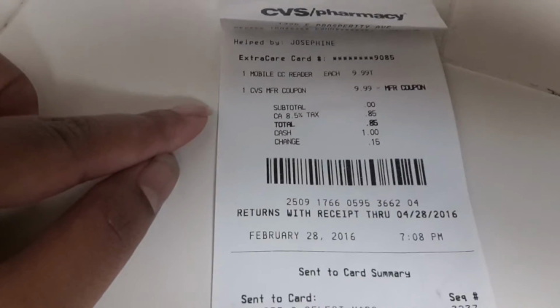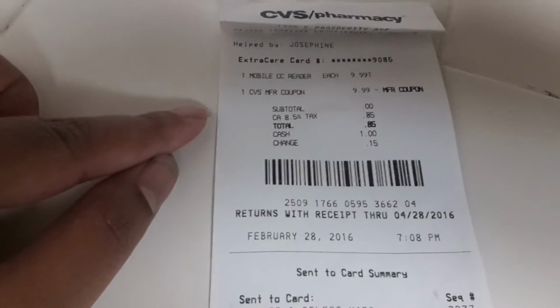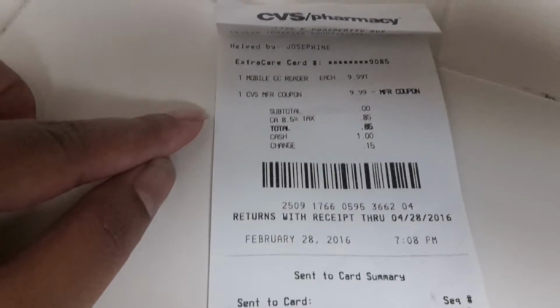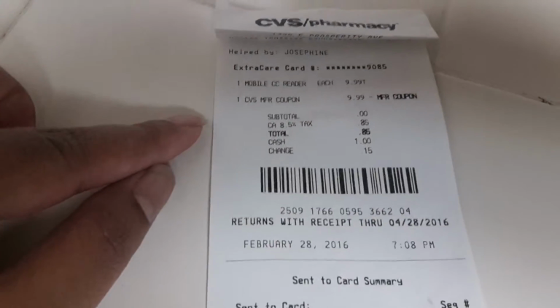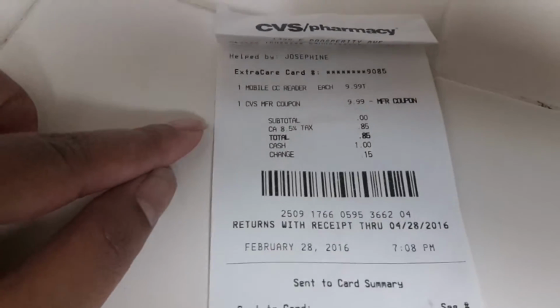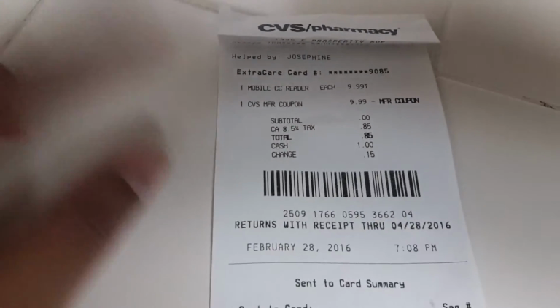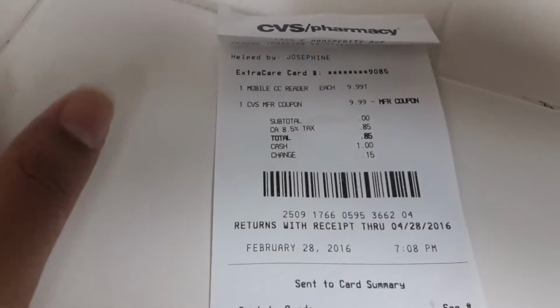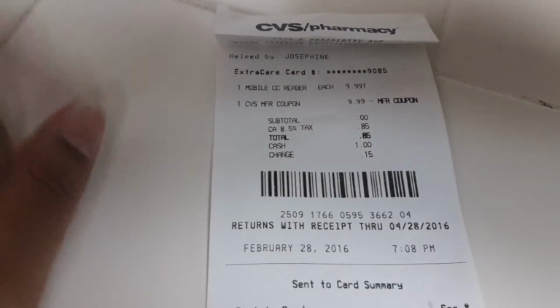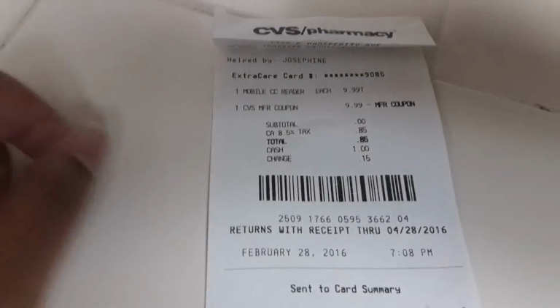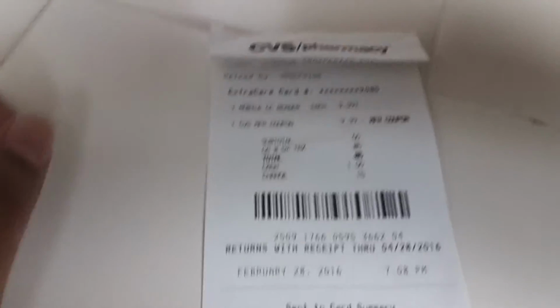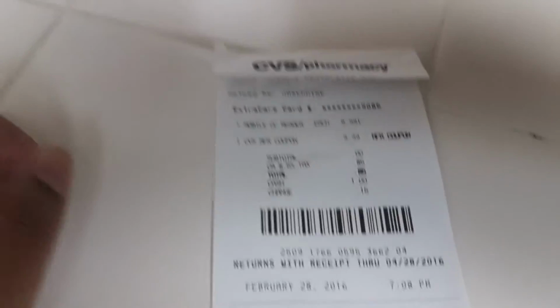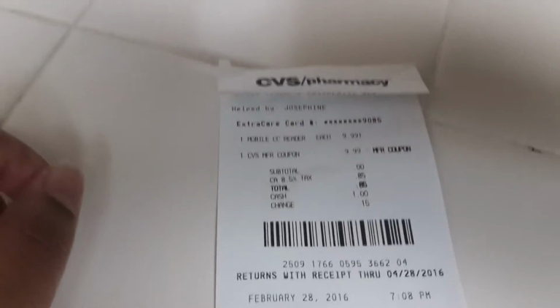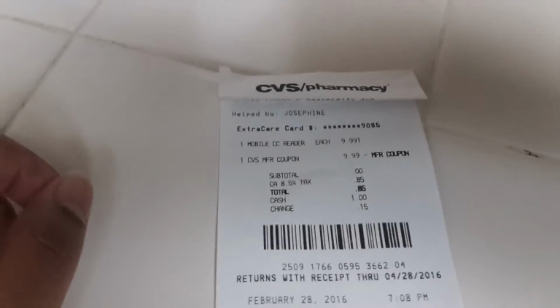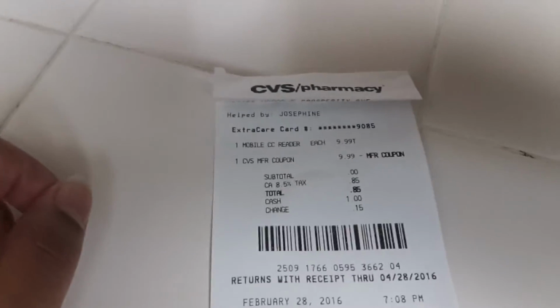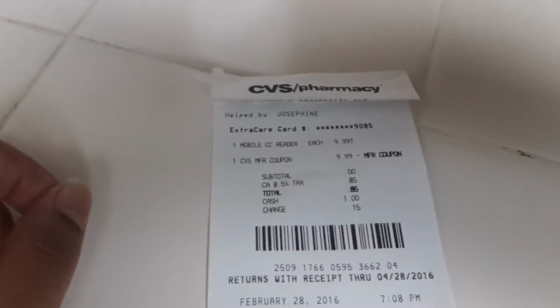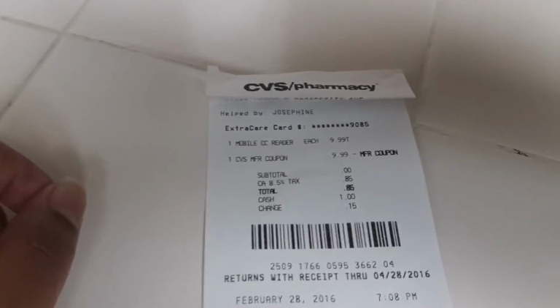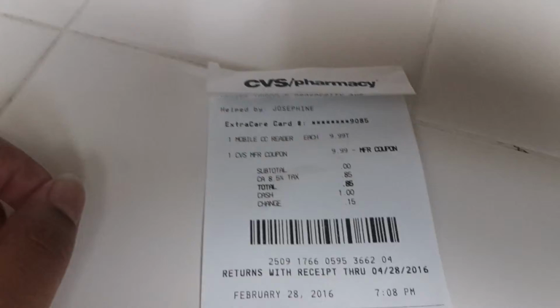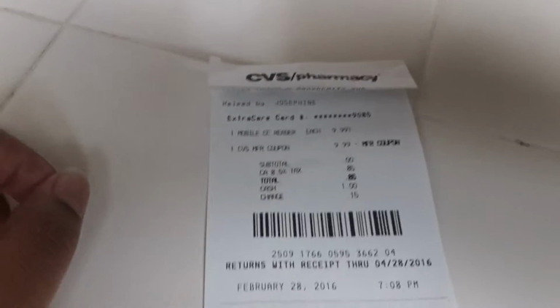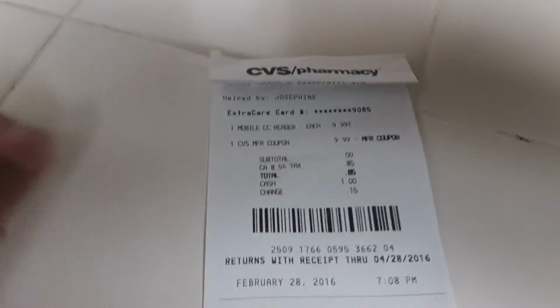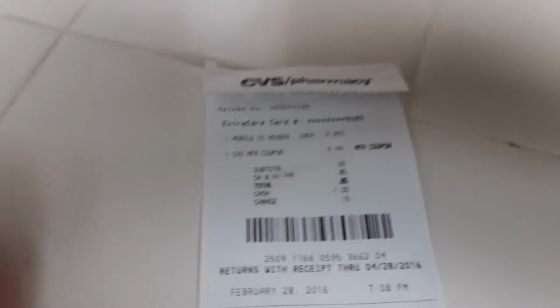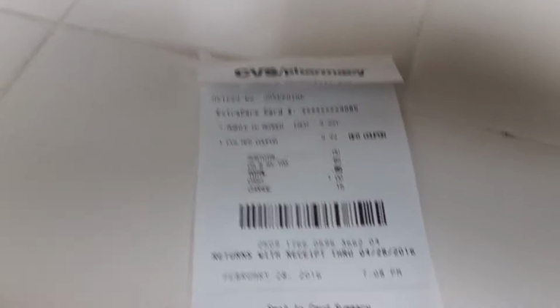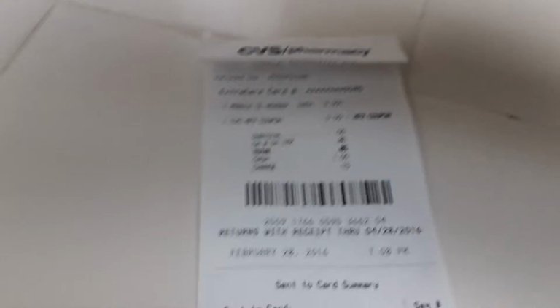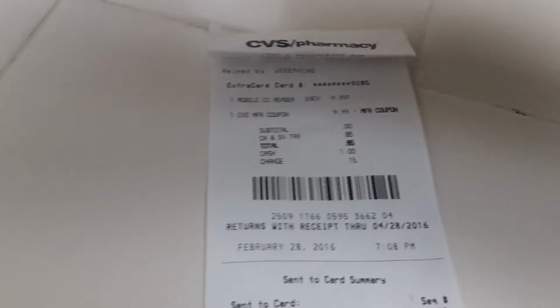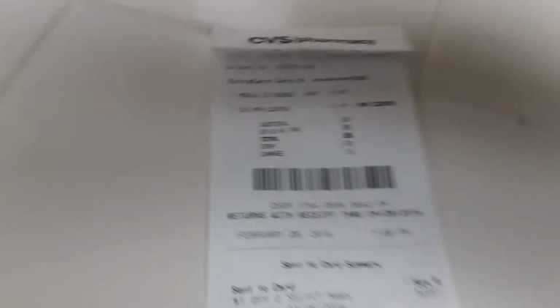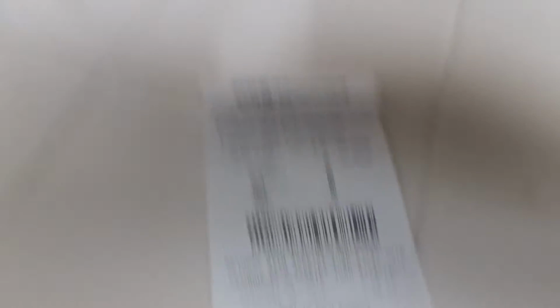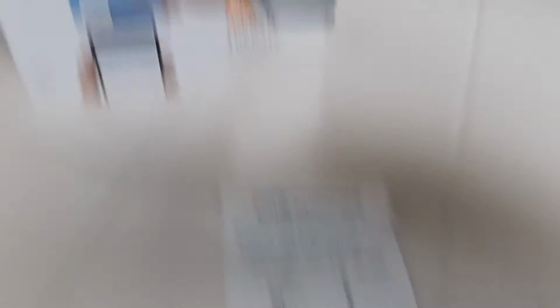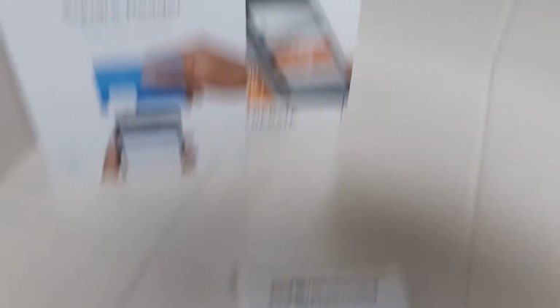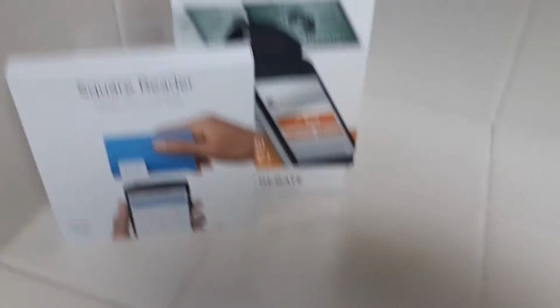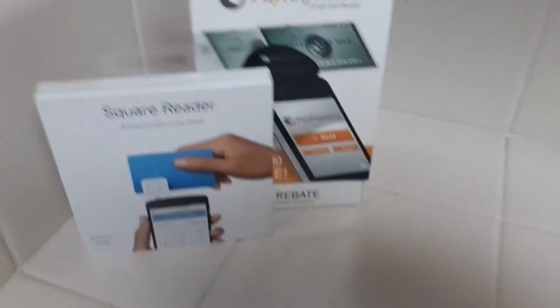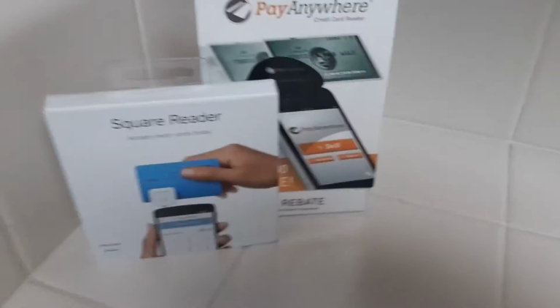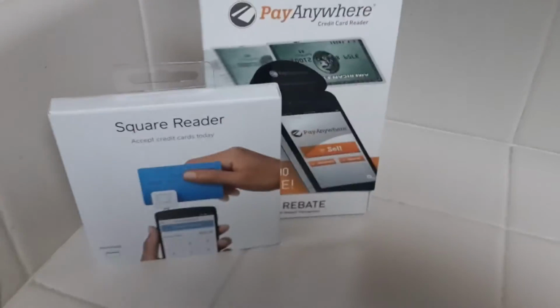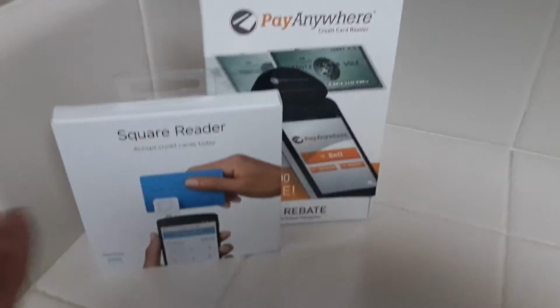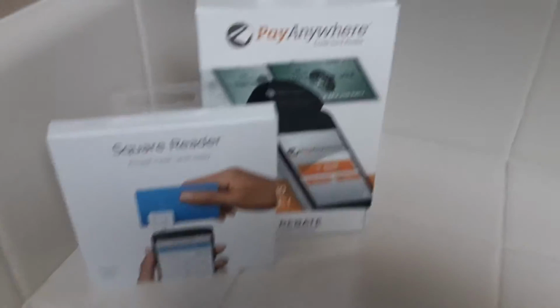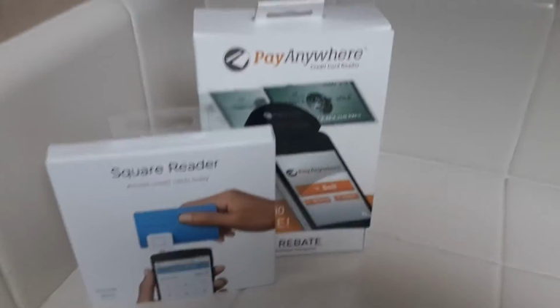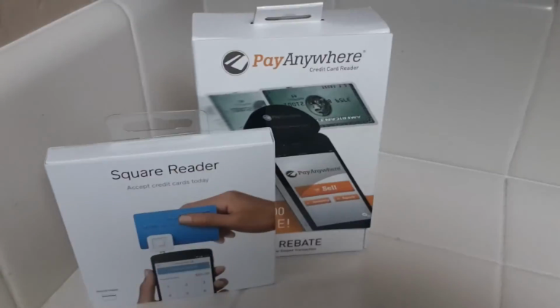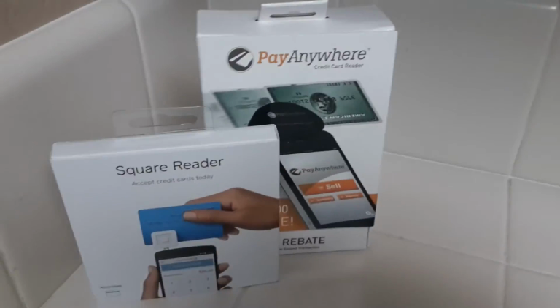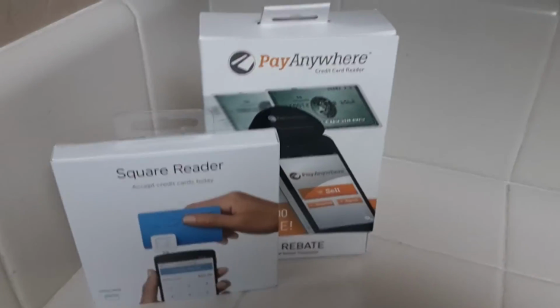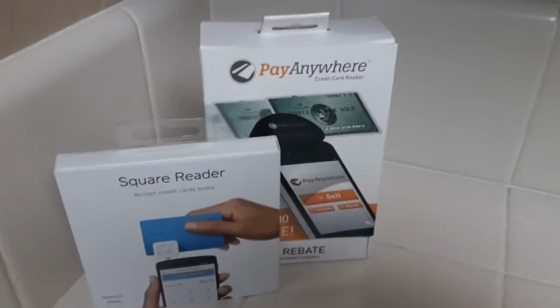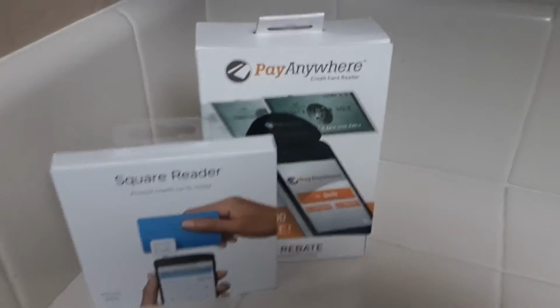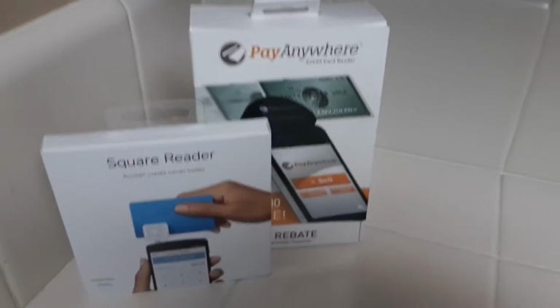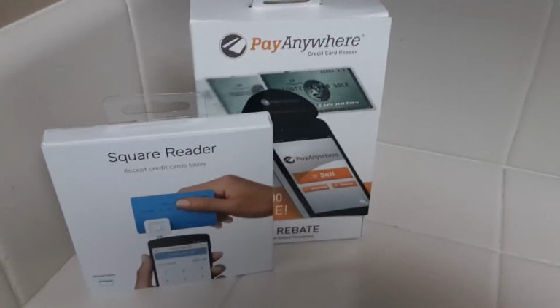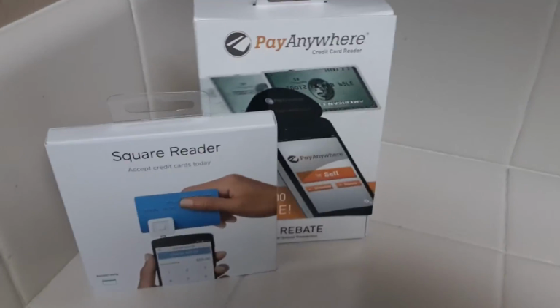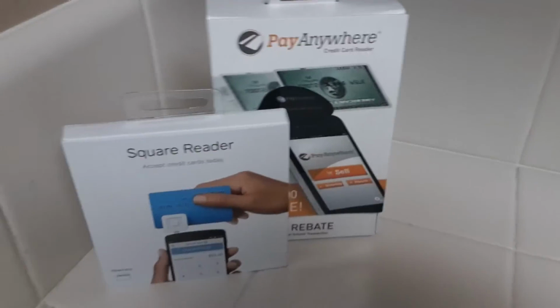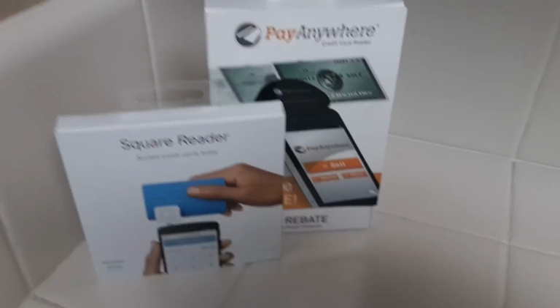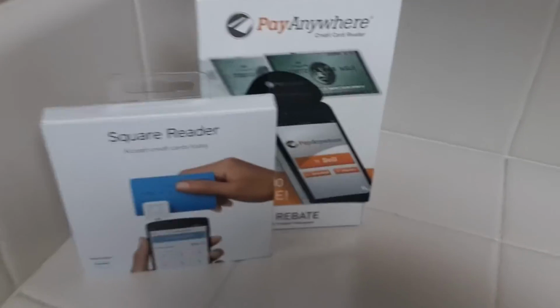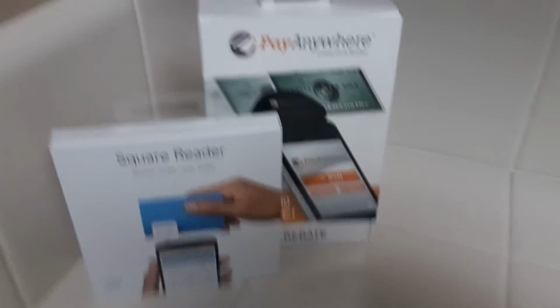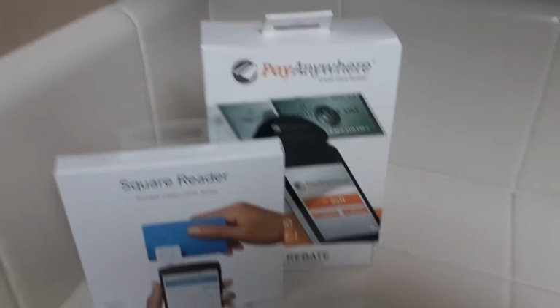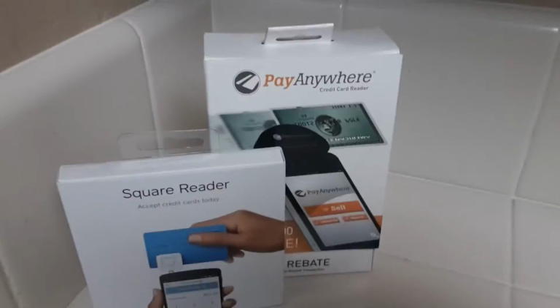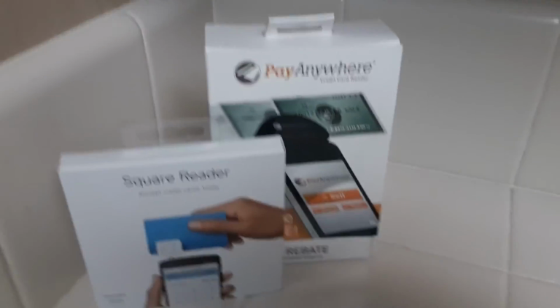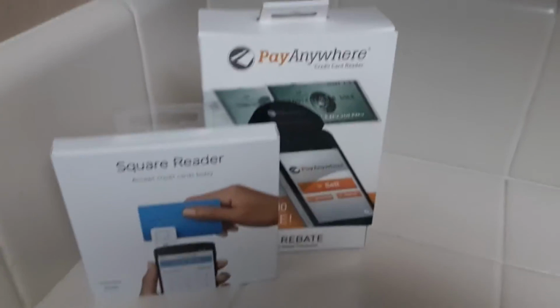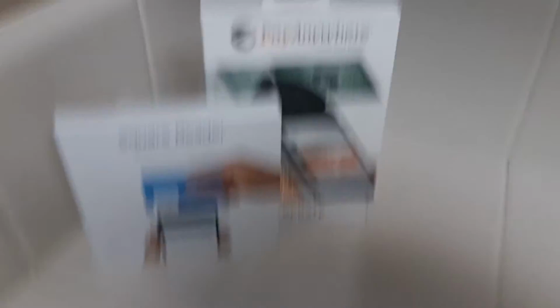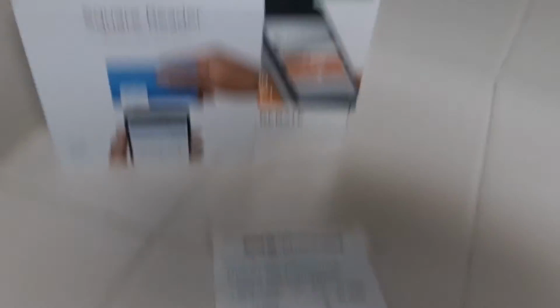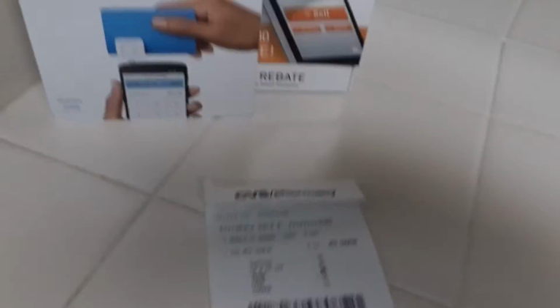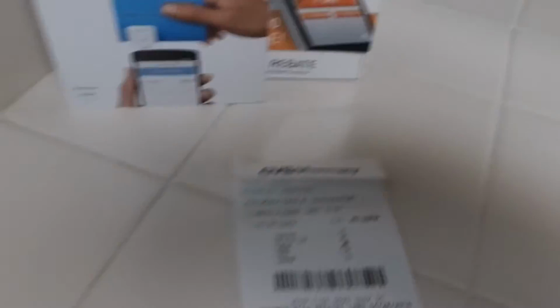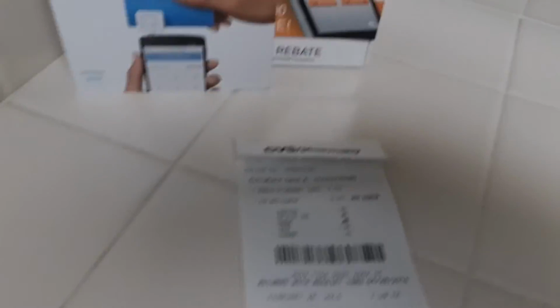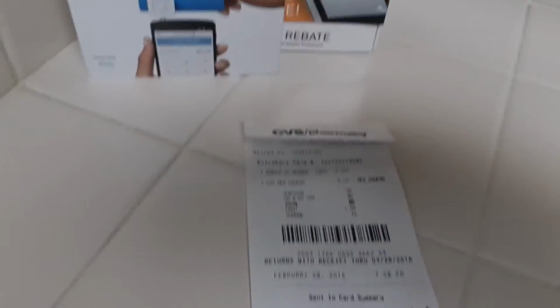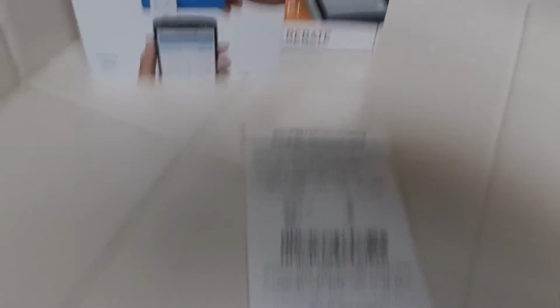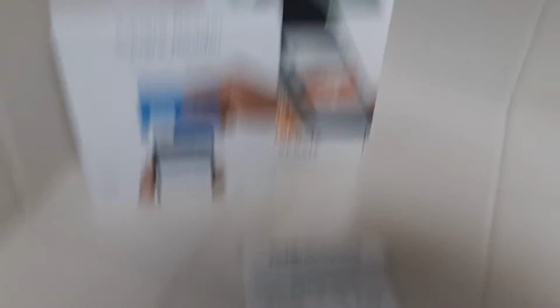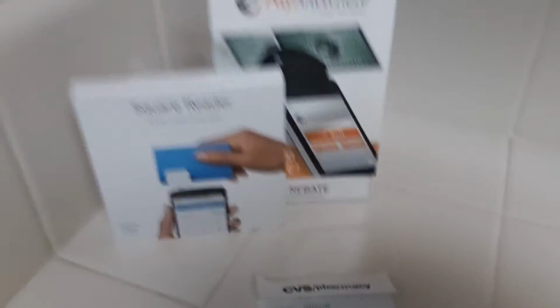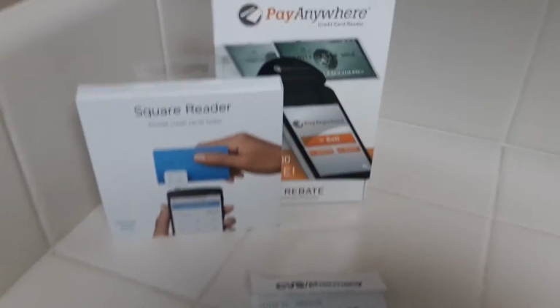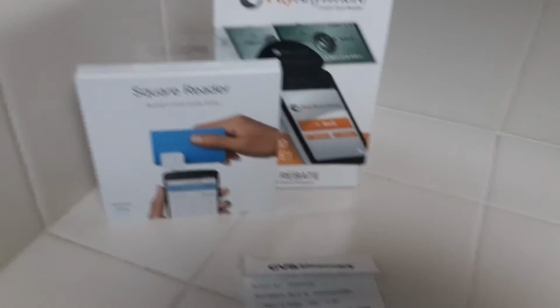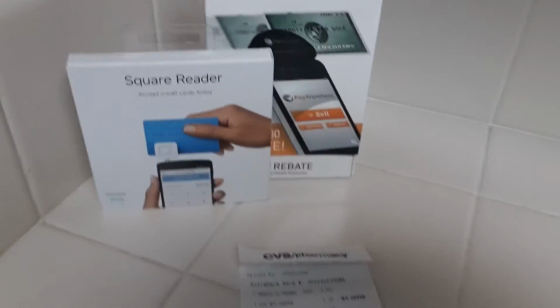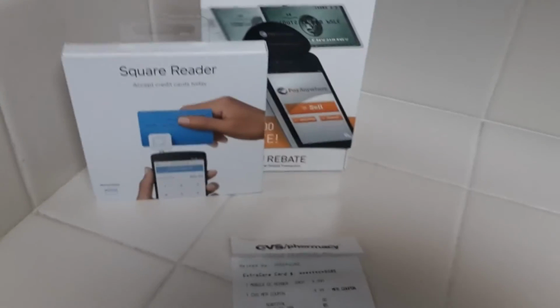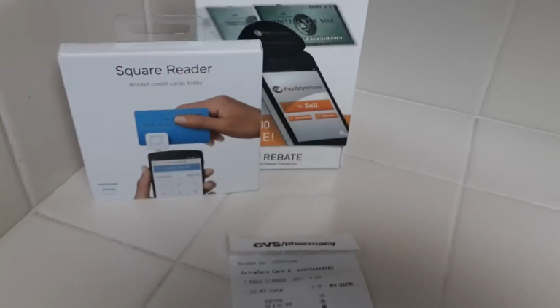And tomorrow I'm going to go pick up two more of these. Thanks for watching. Bye.